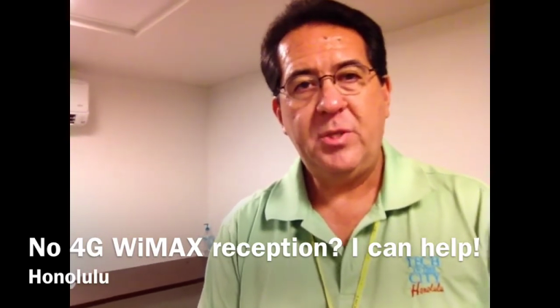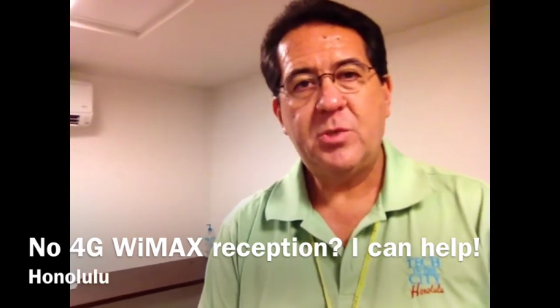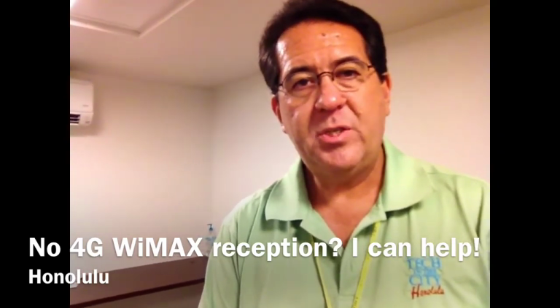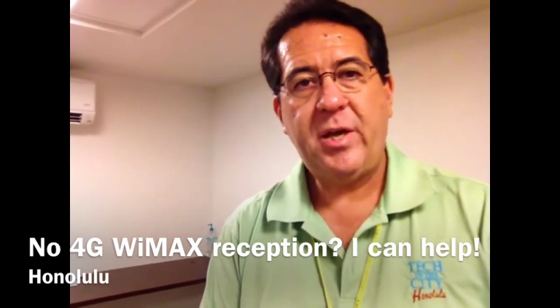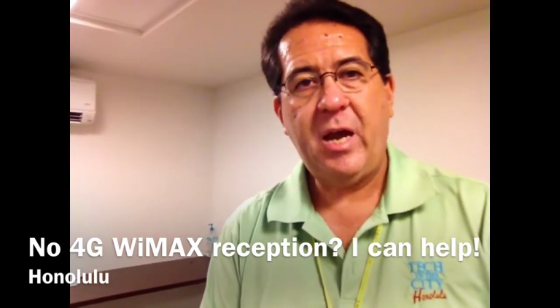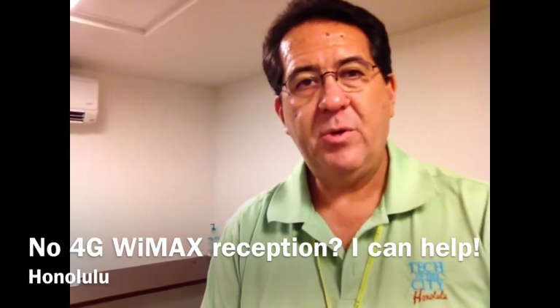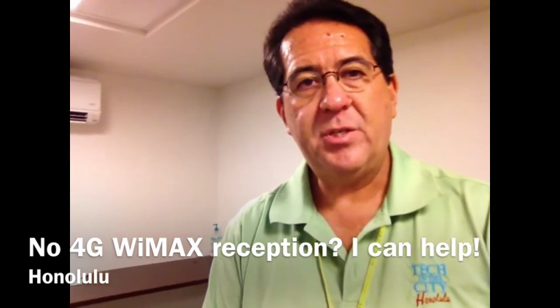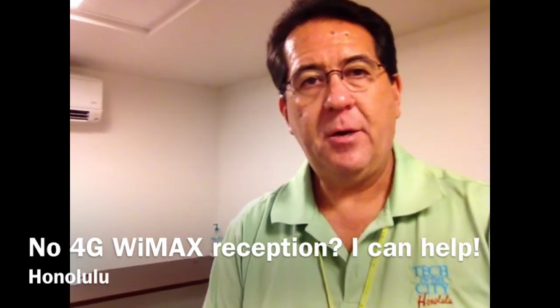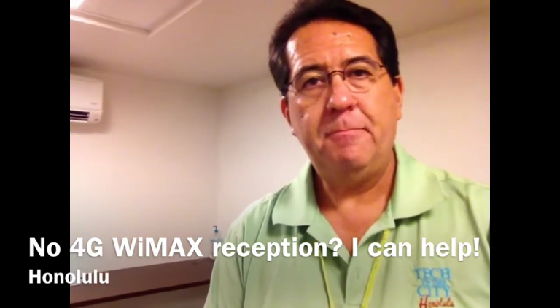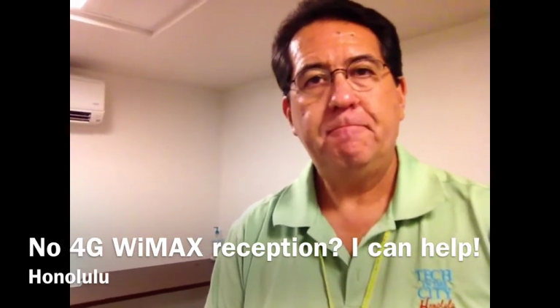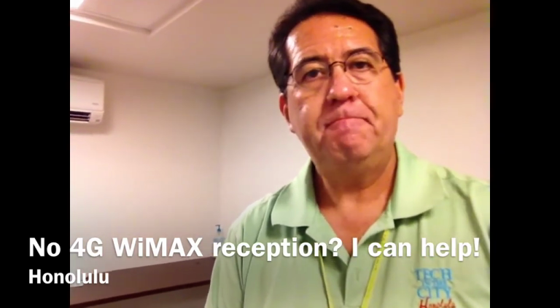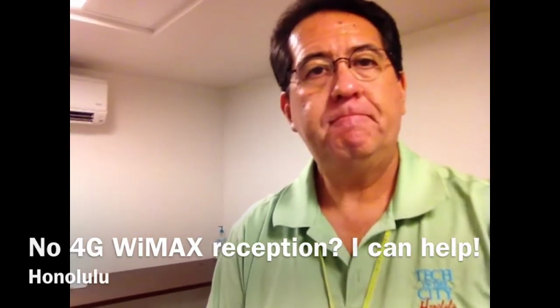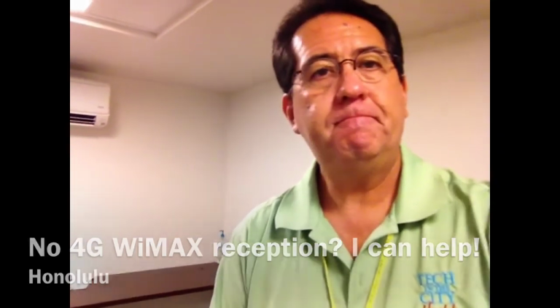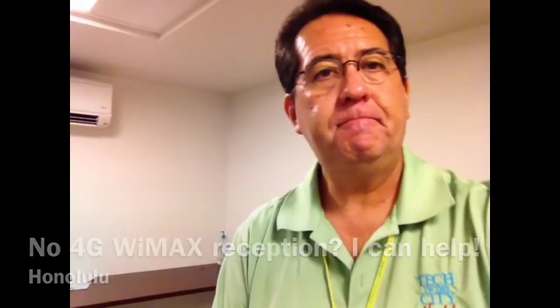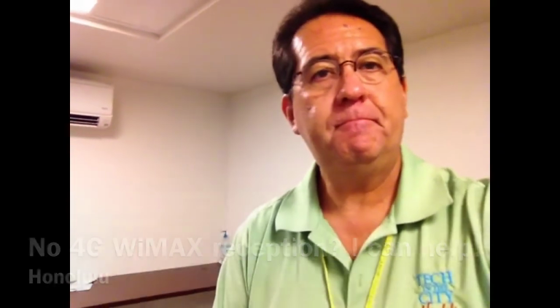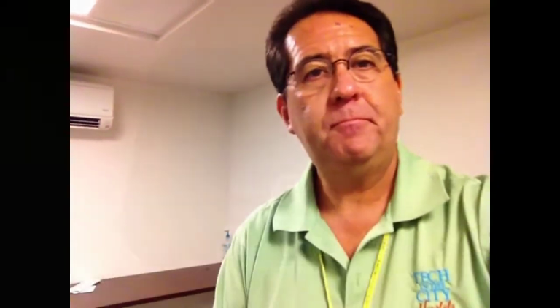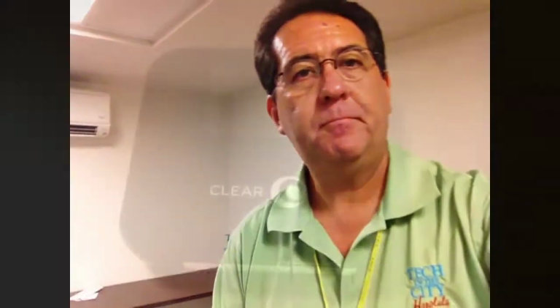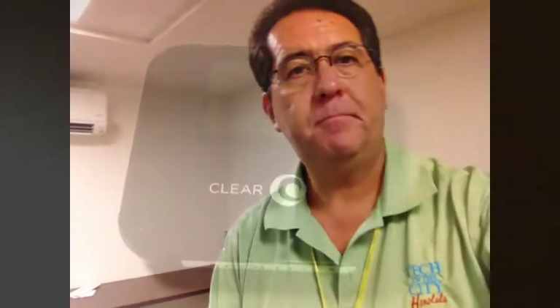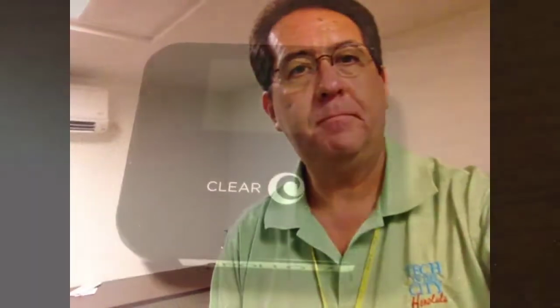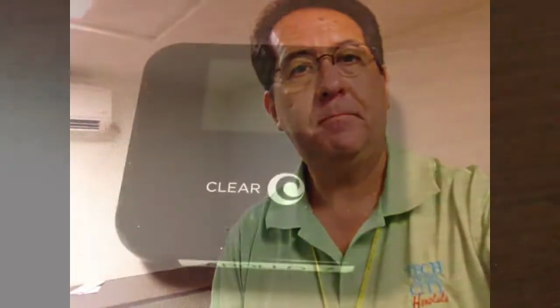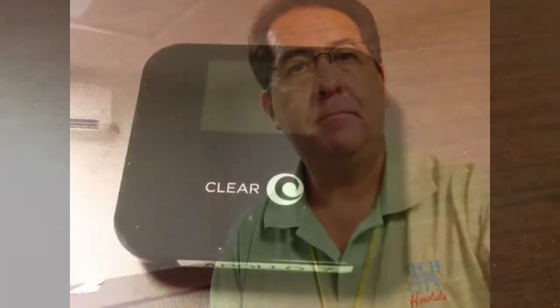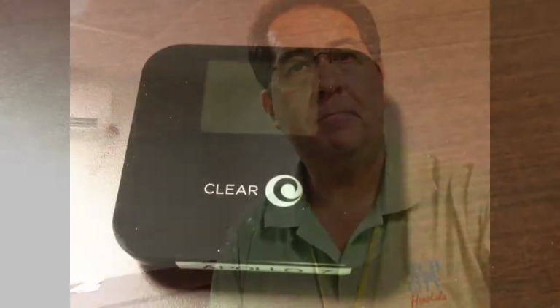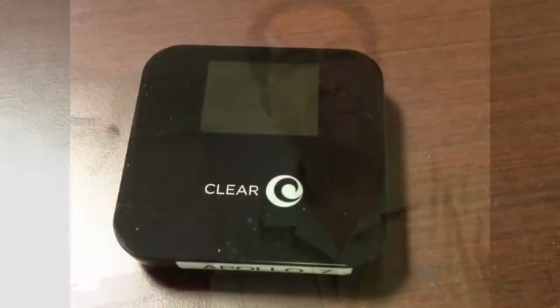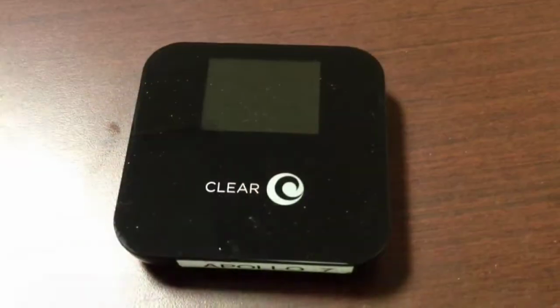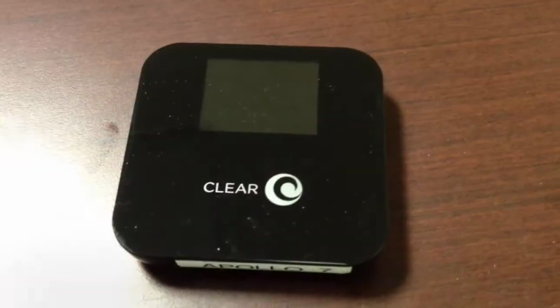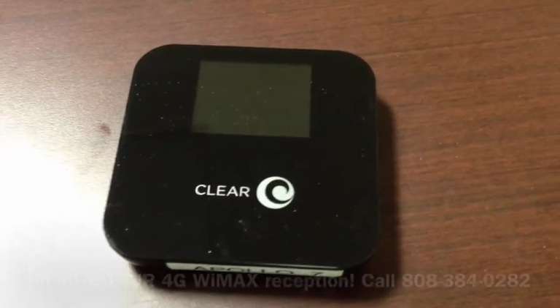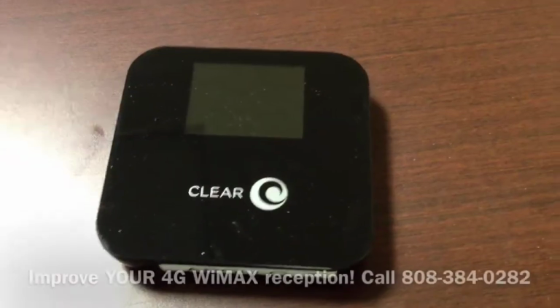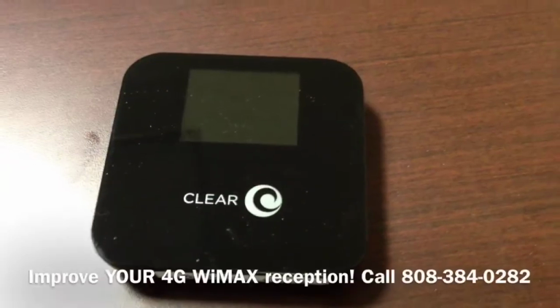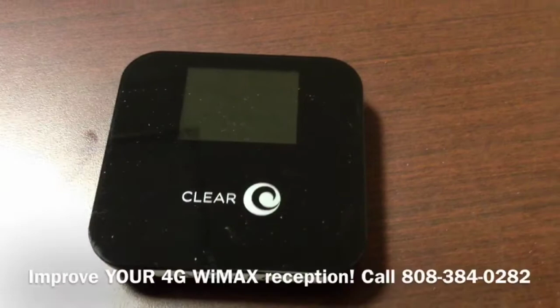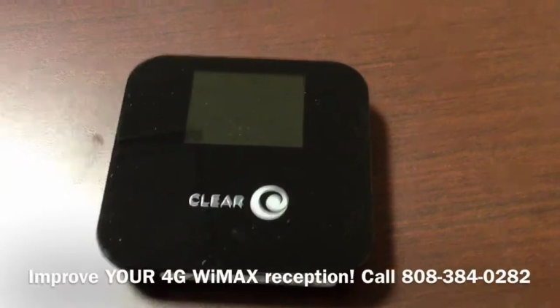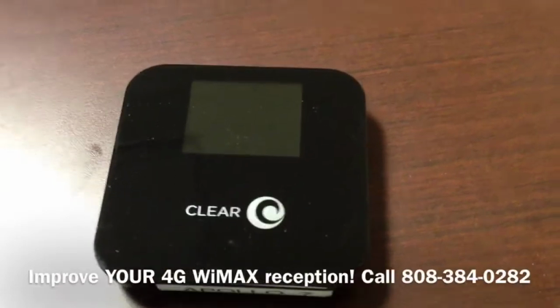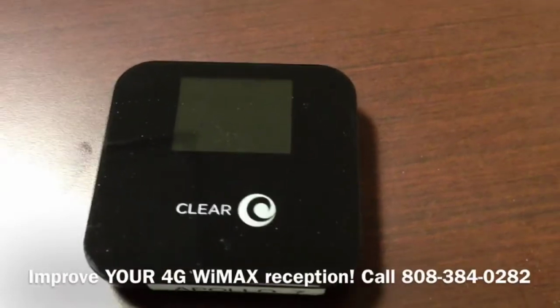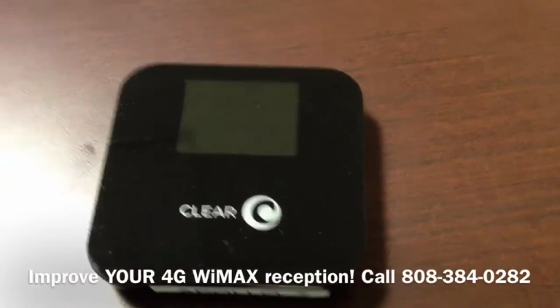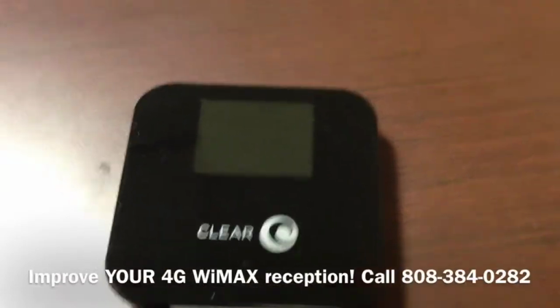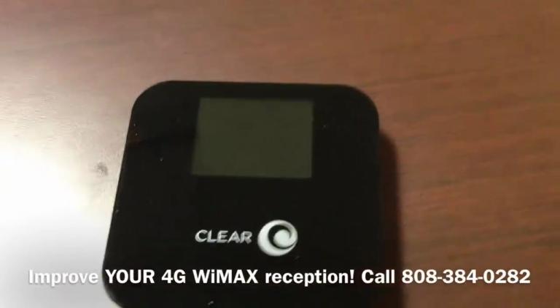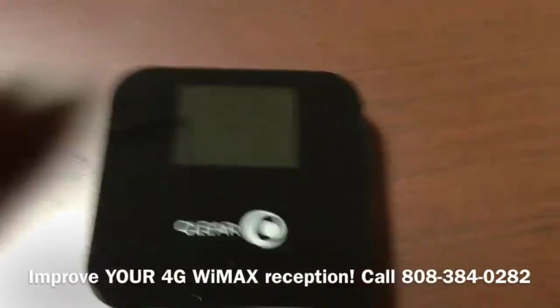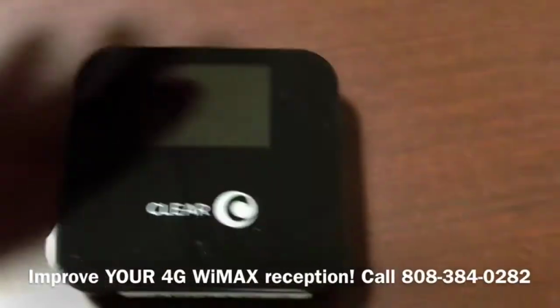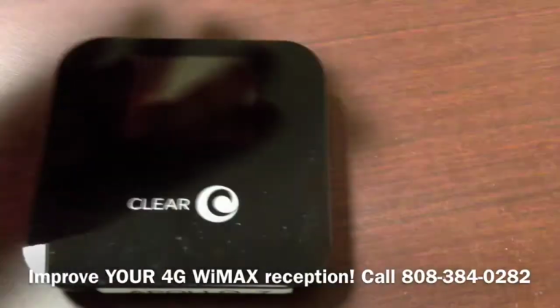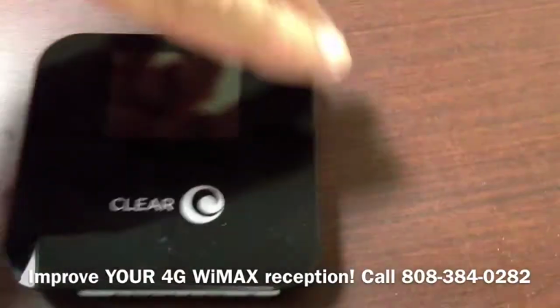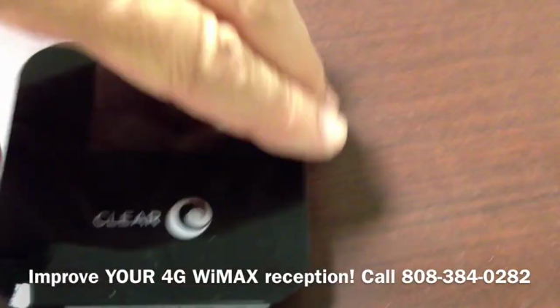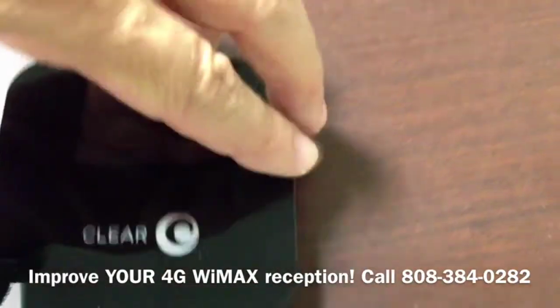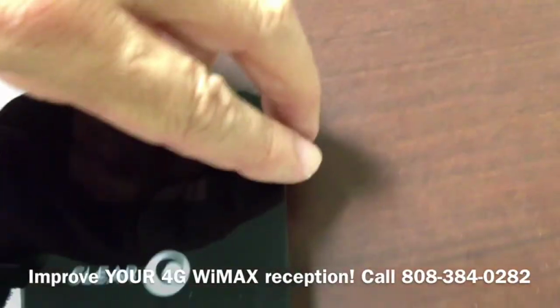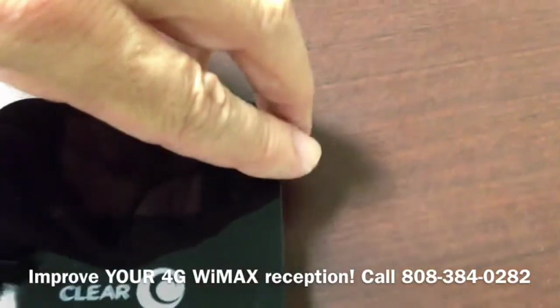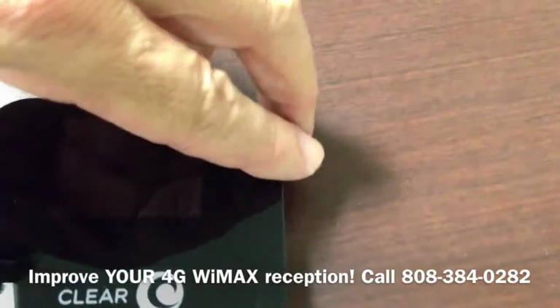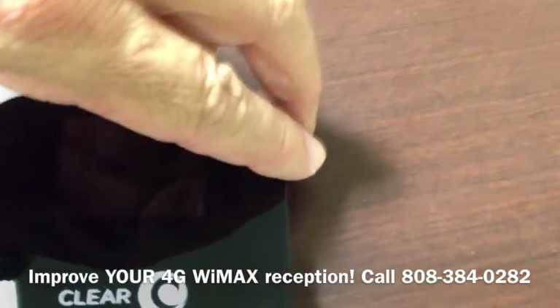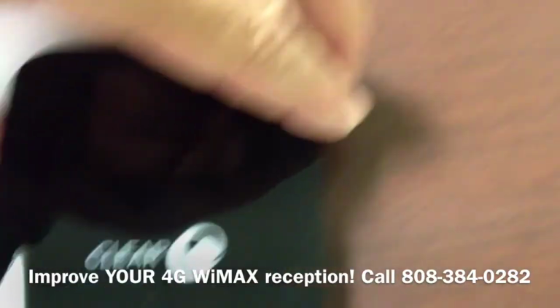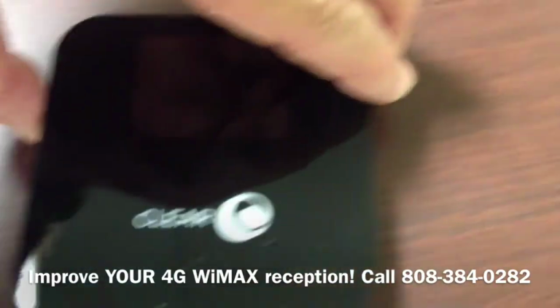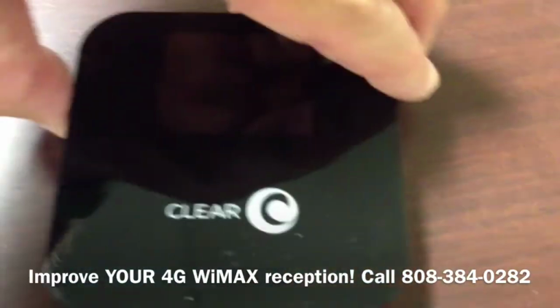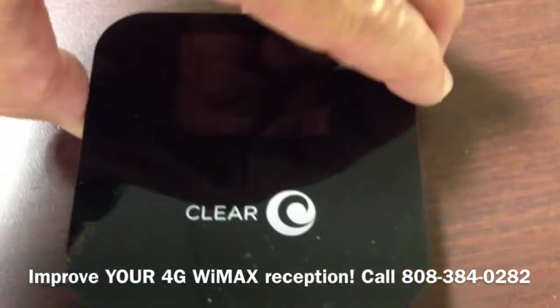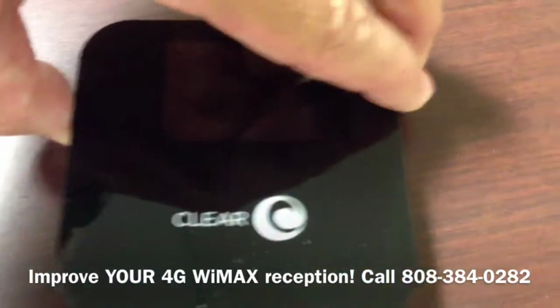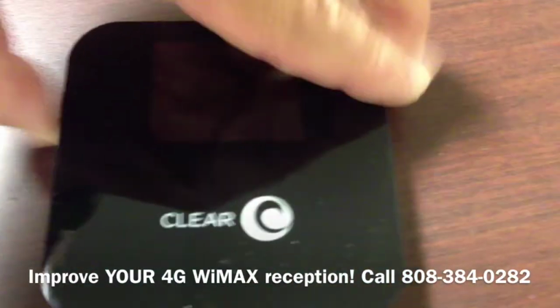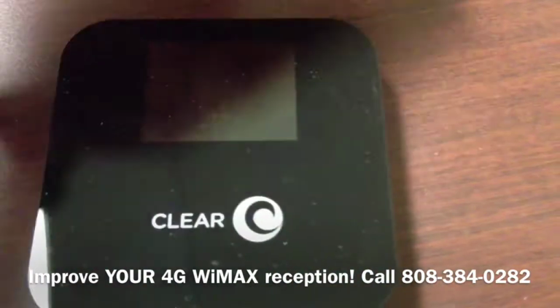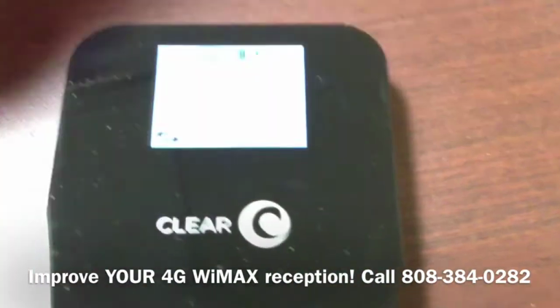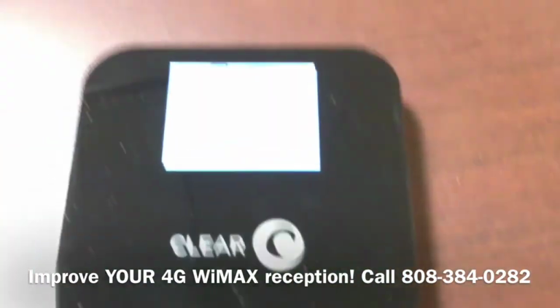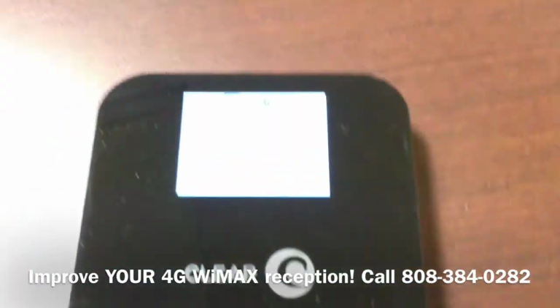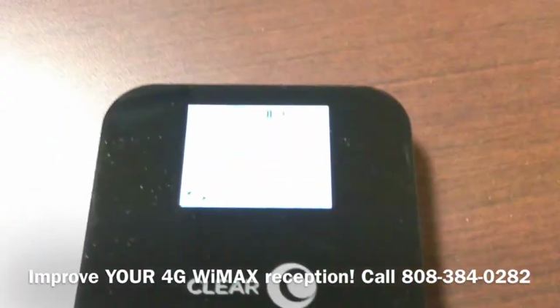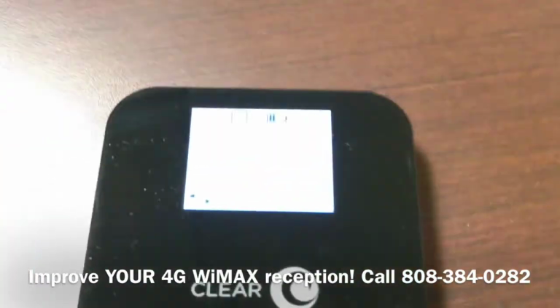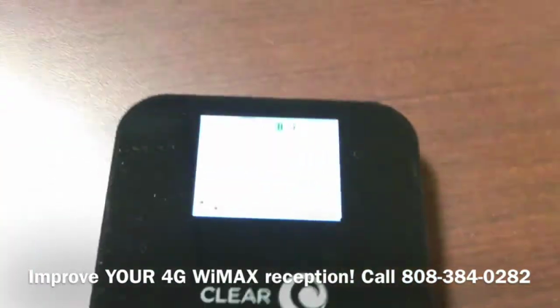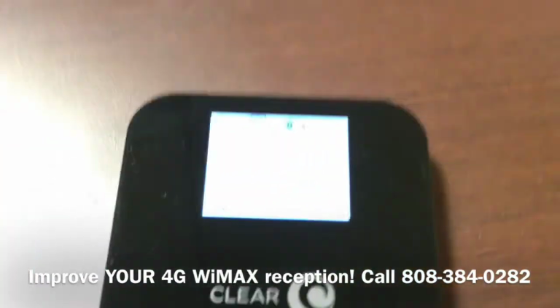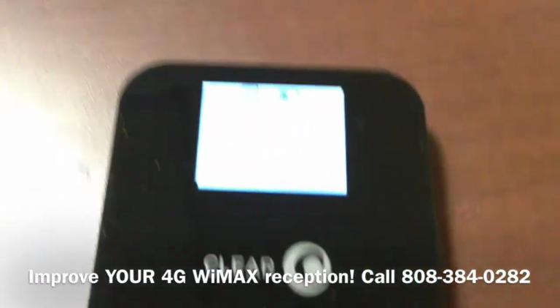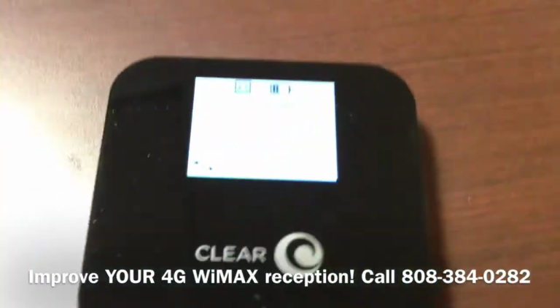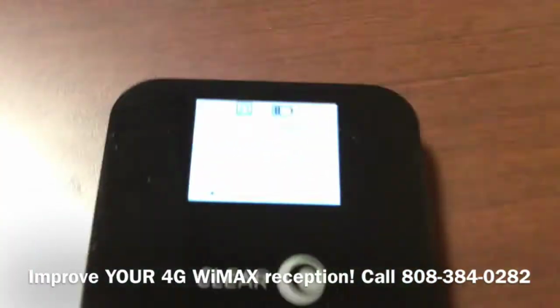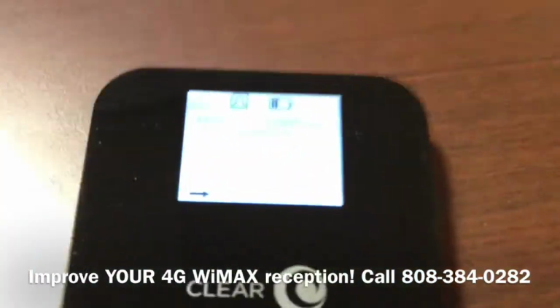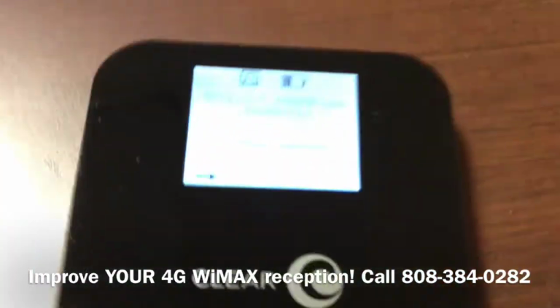Let me switch cameras here. So here's a ClearSpot that I have here in the room. Let me turn this on to see the display.